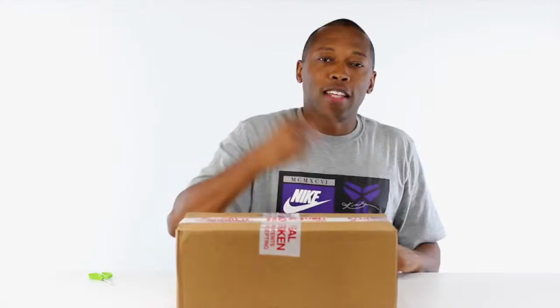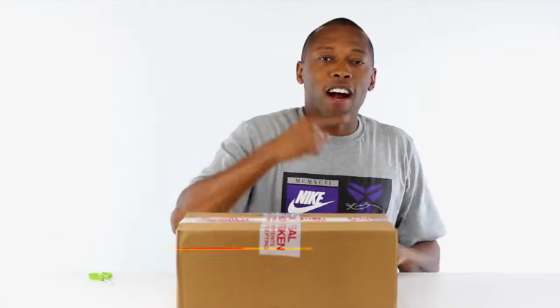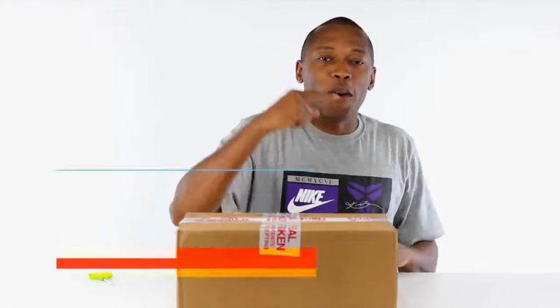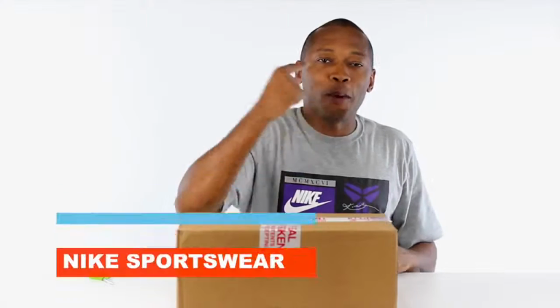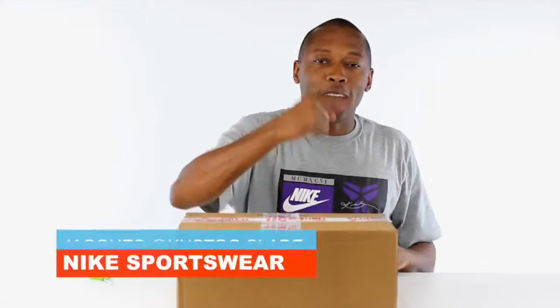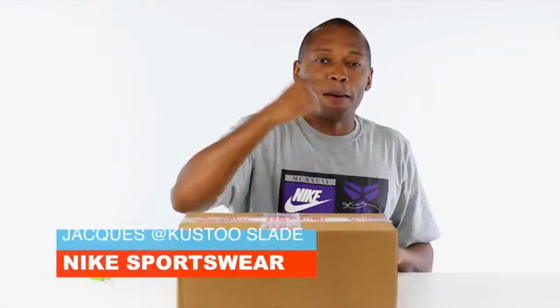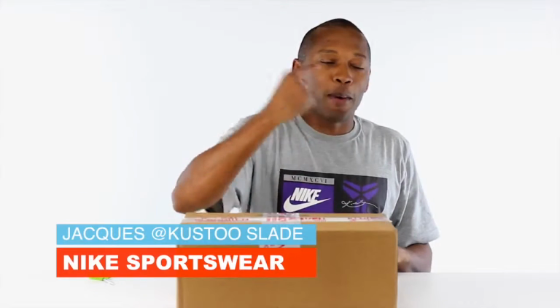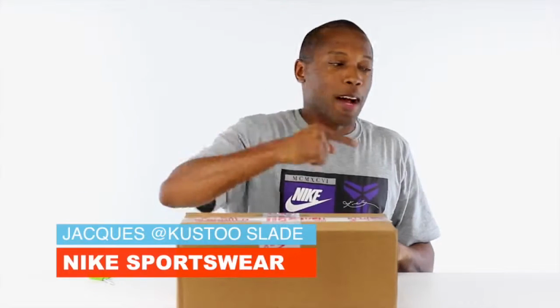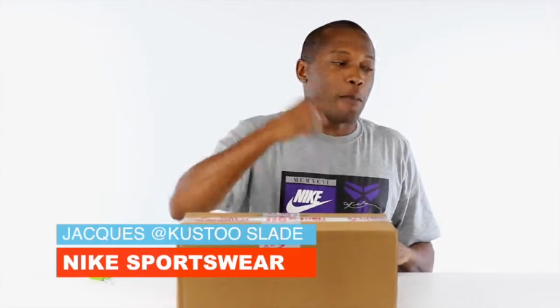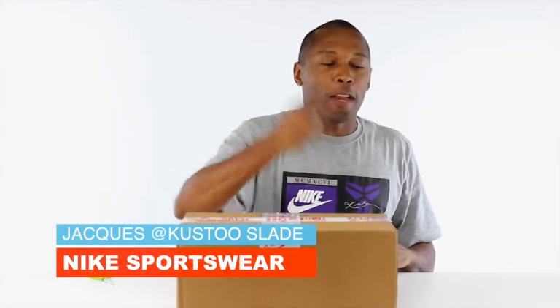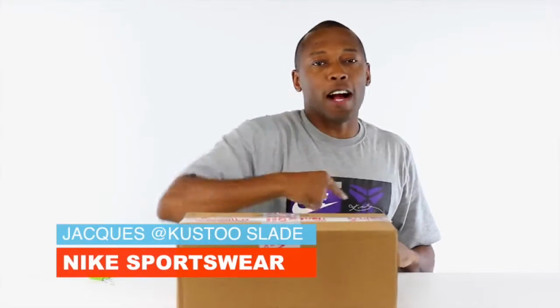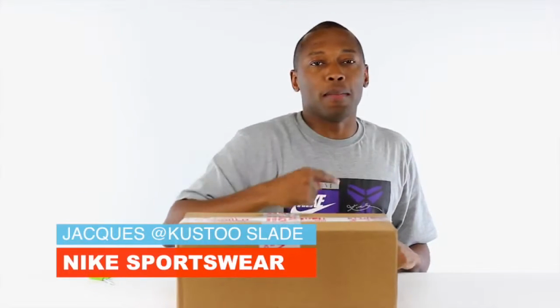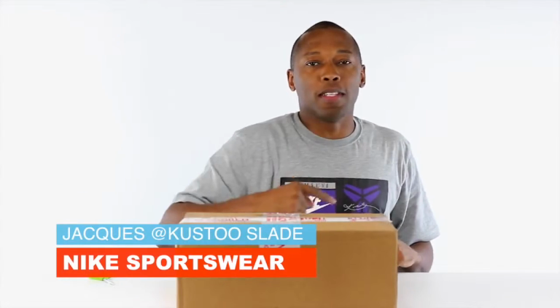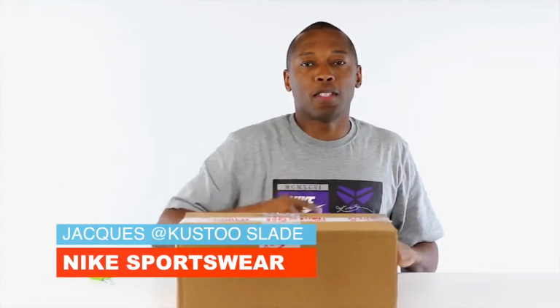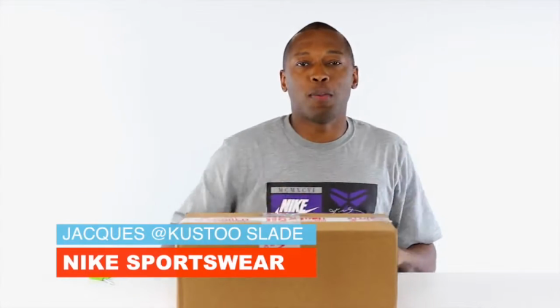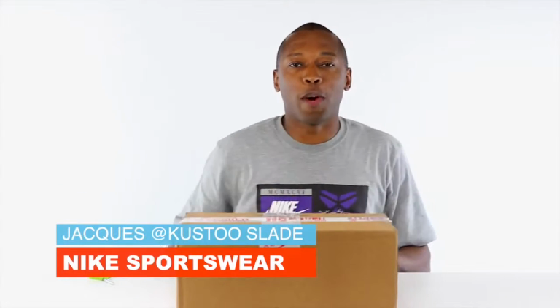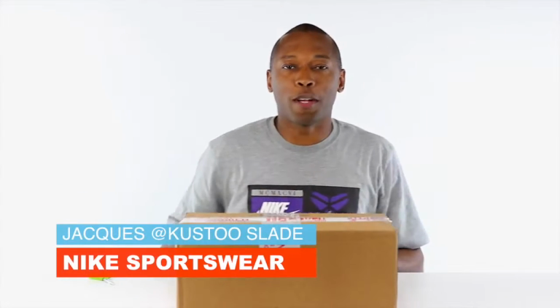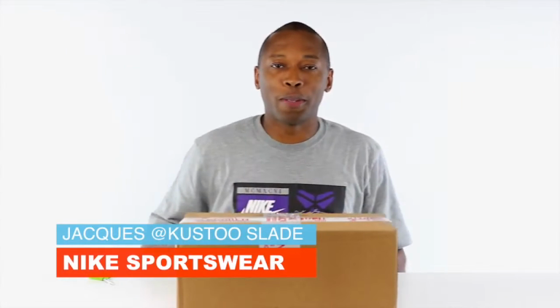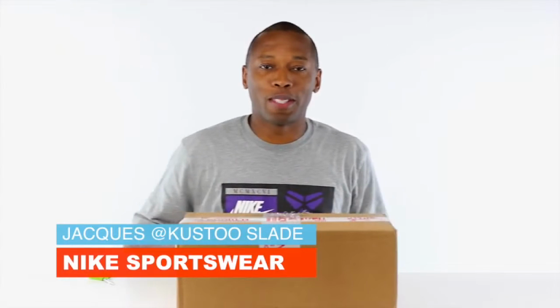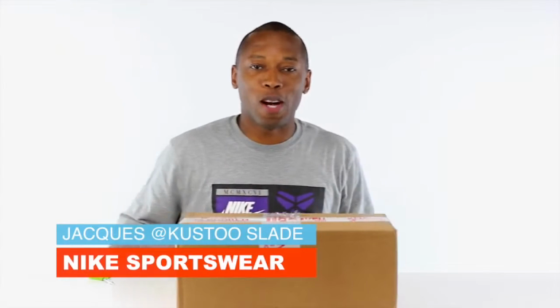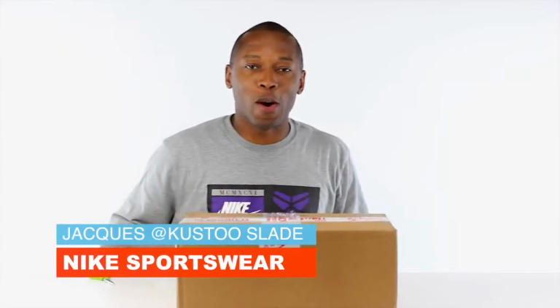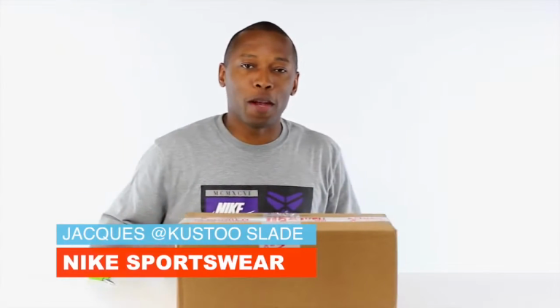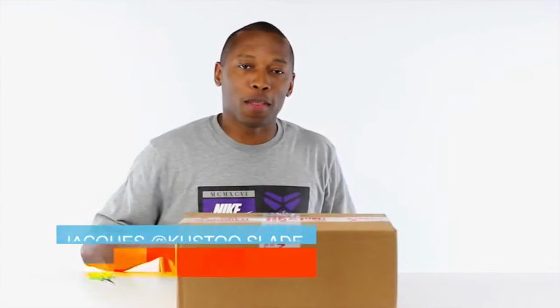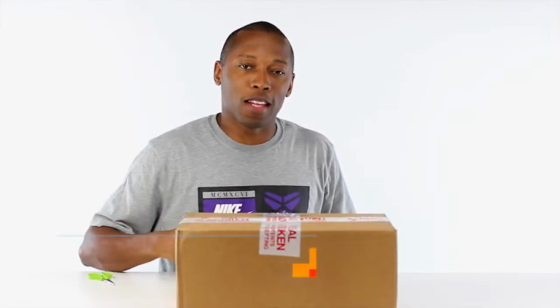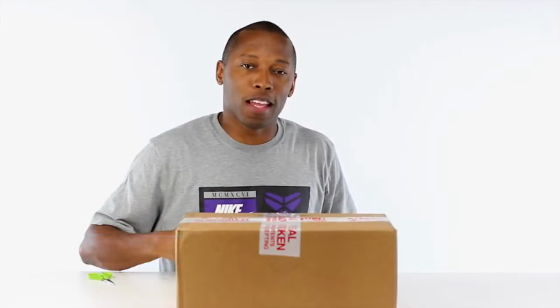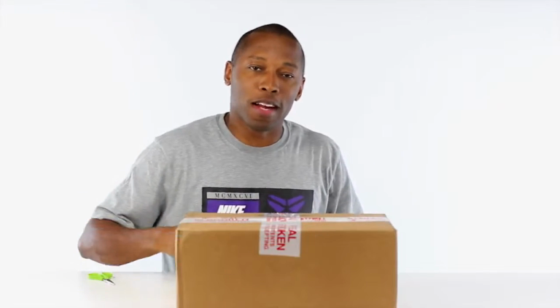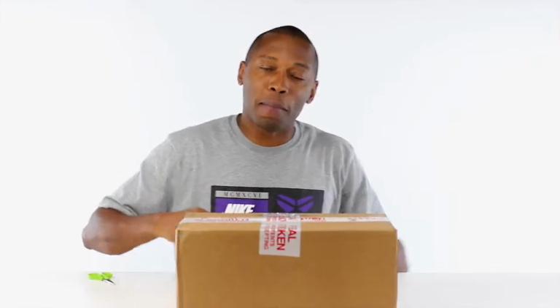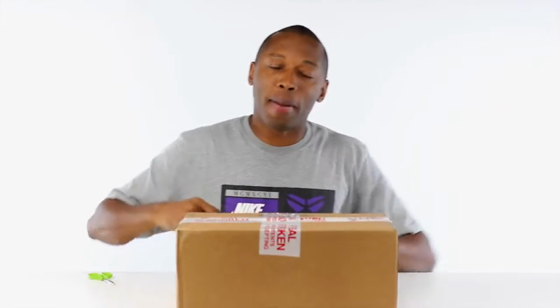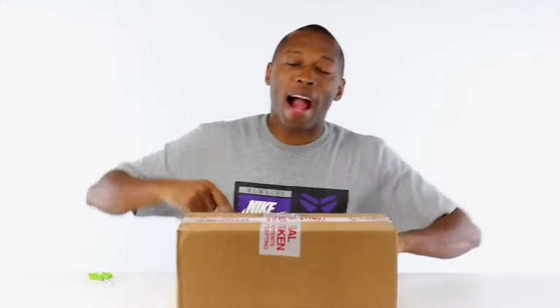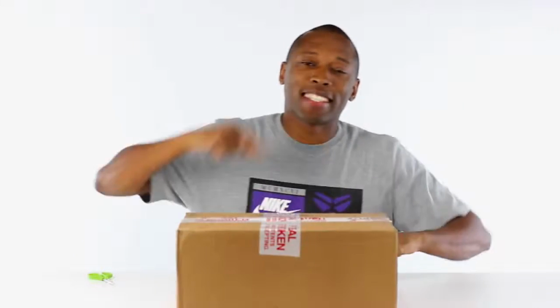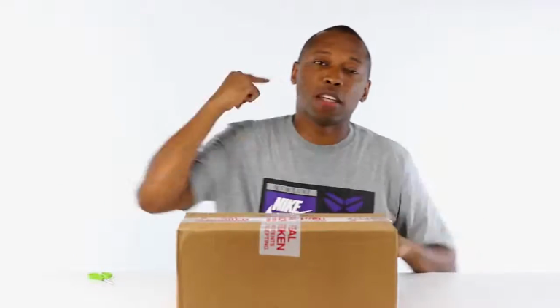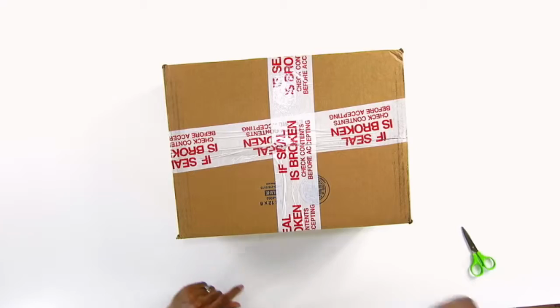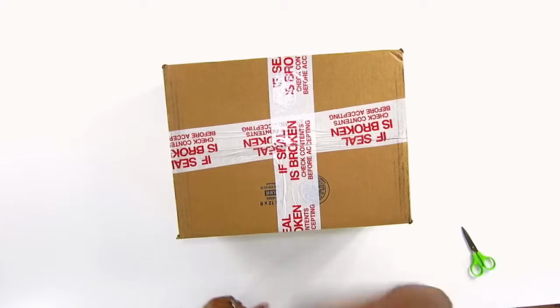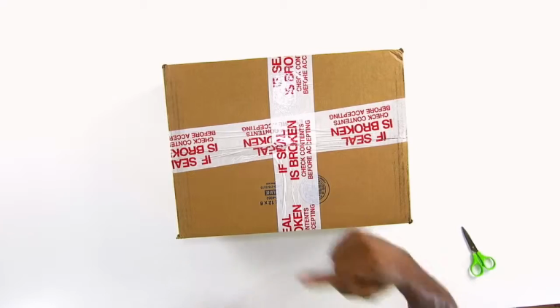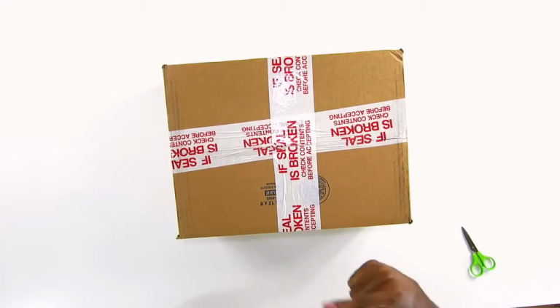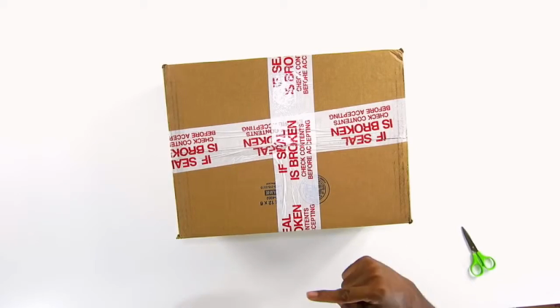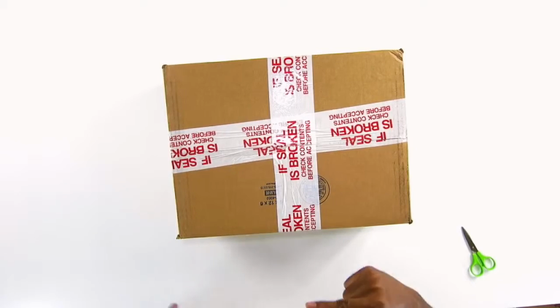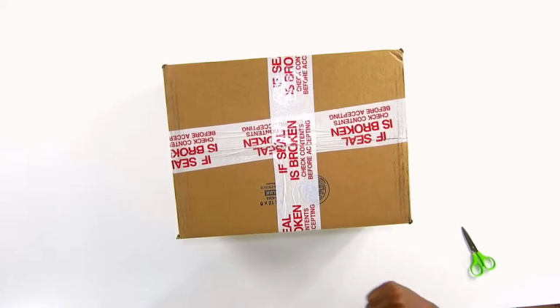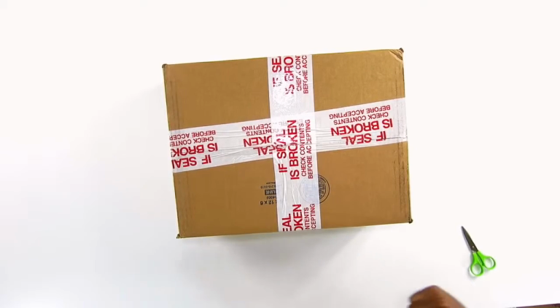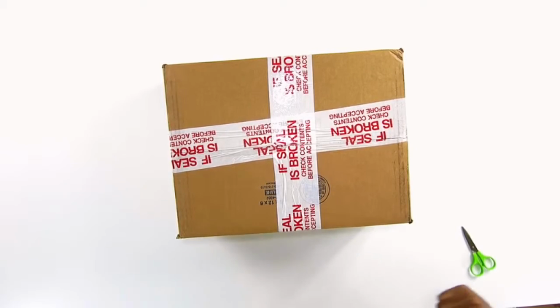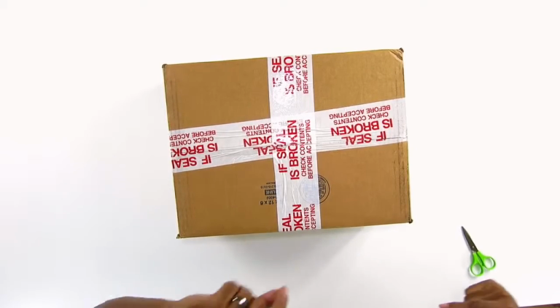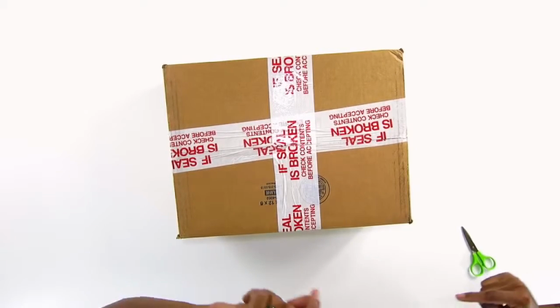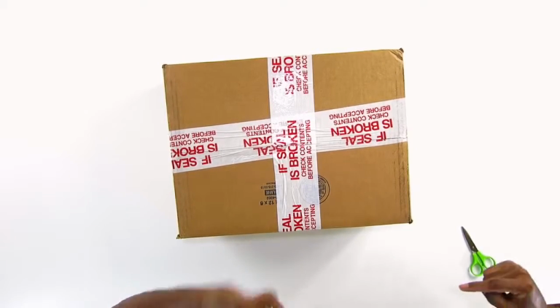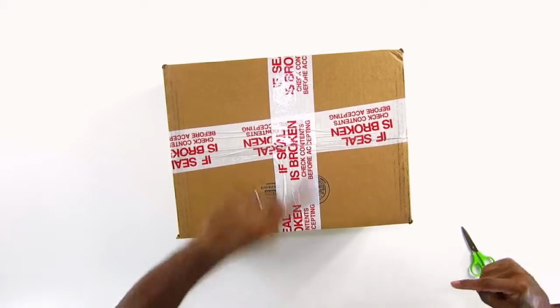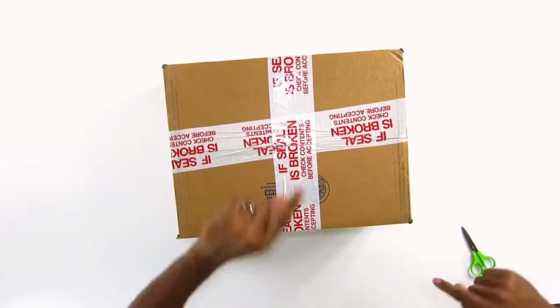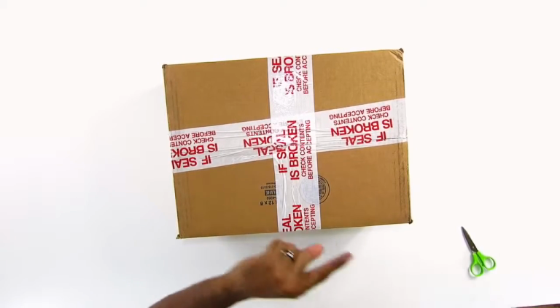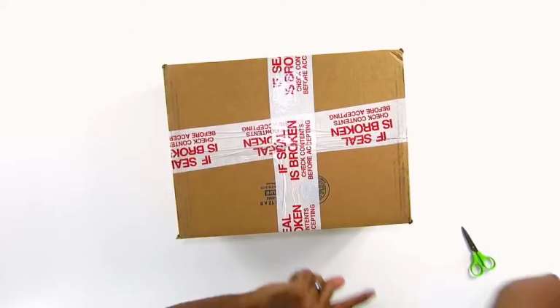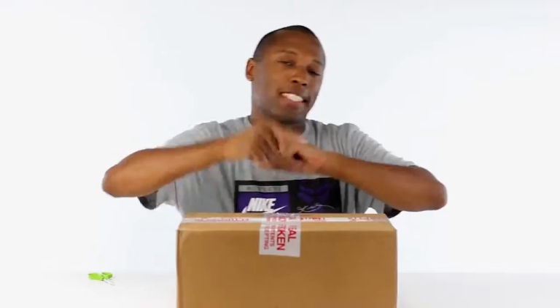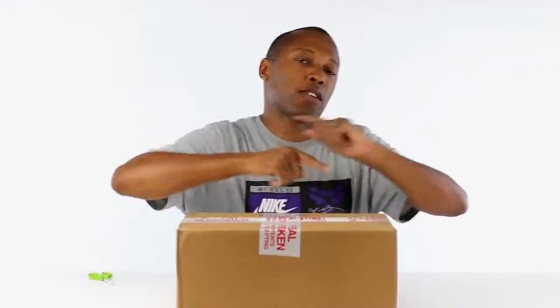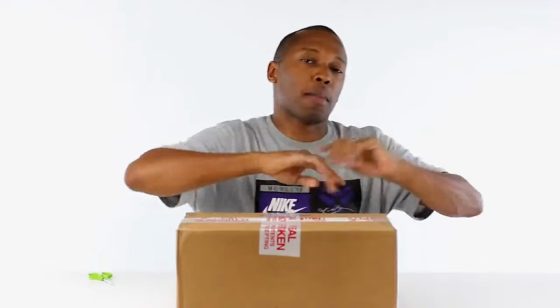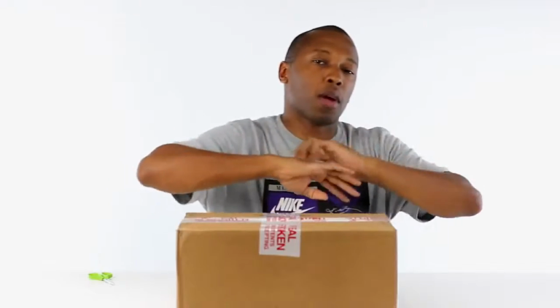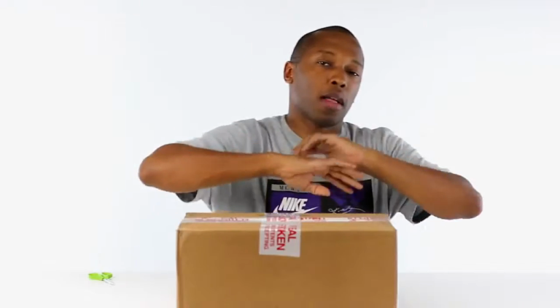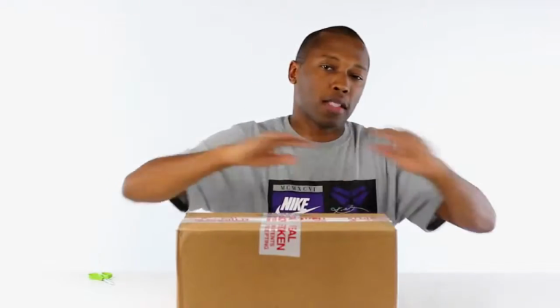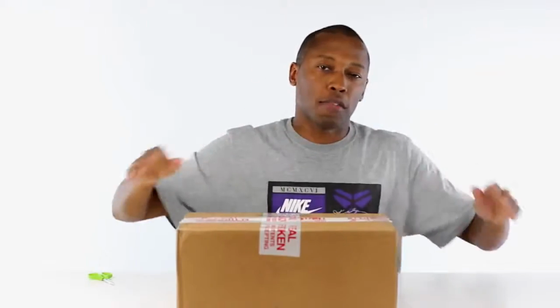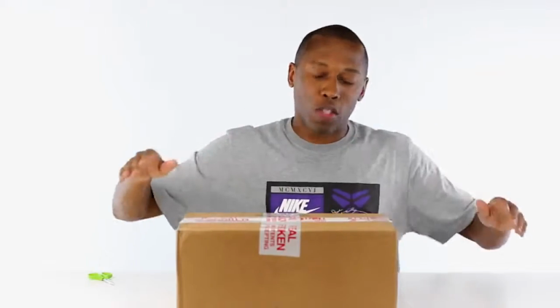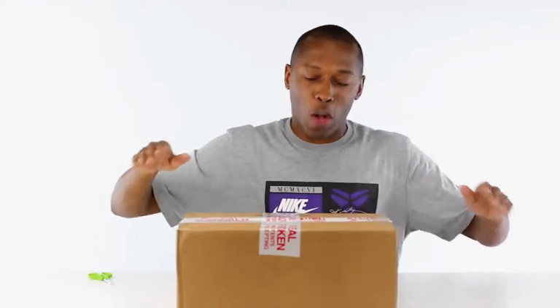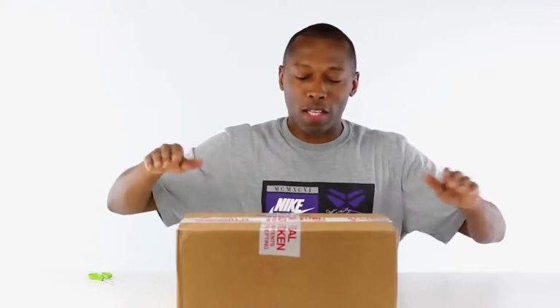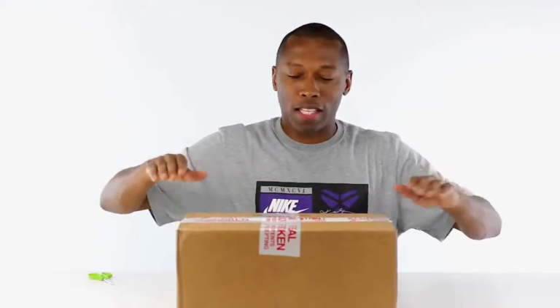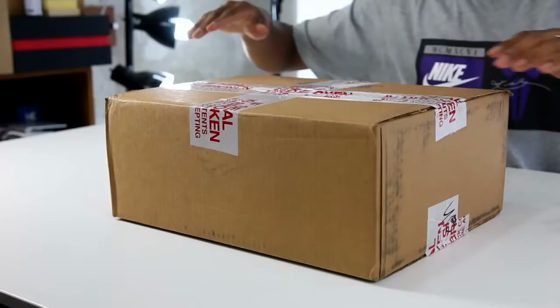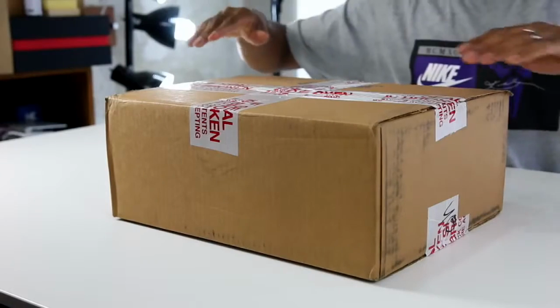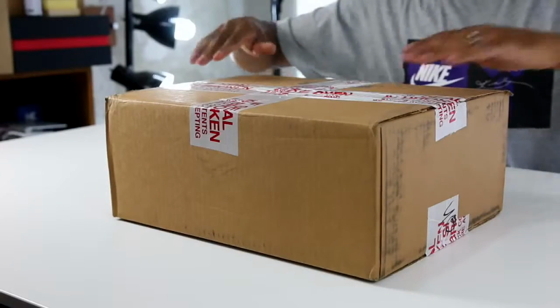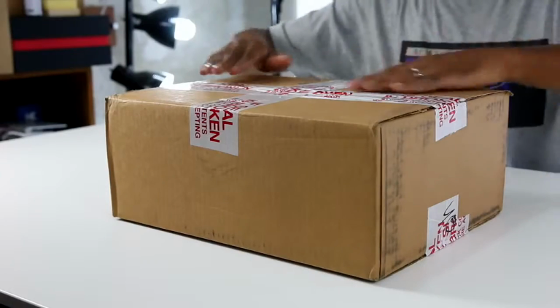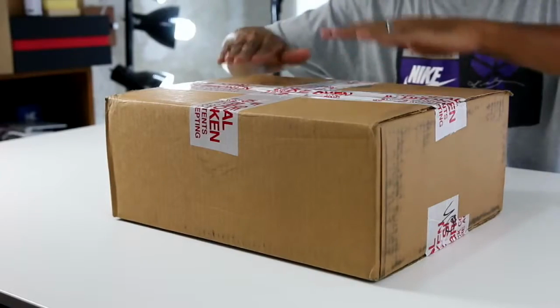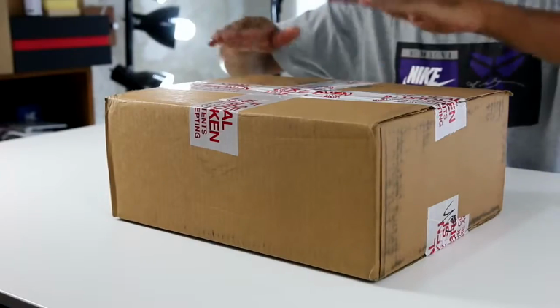Yo, what up, what up, what up? It's your boy Cousteau here with another unboxing. If you're not already, follow me over on Snapchat, Instagram, and all that stuff. It's all under the name Cousteau.